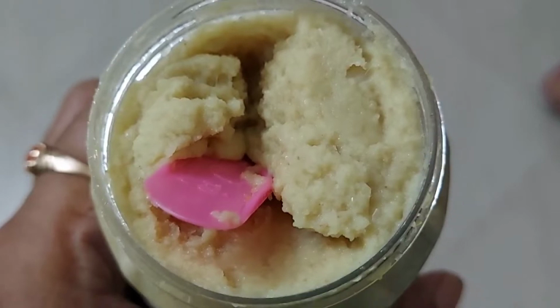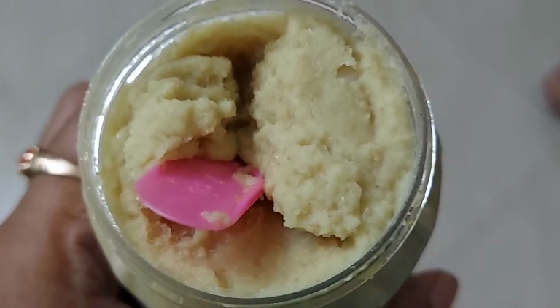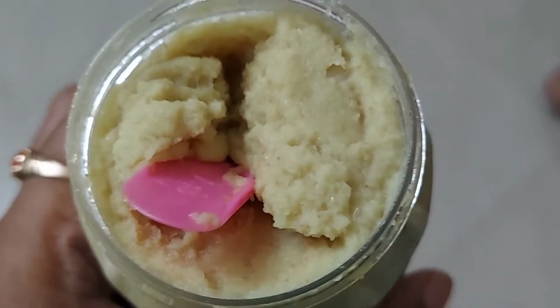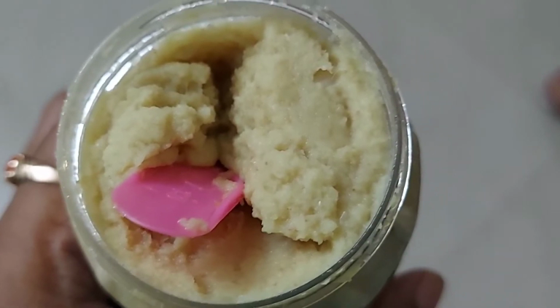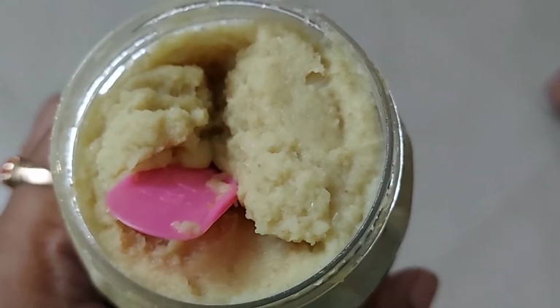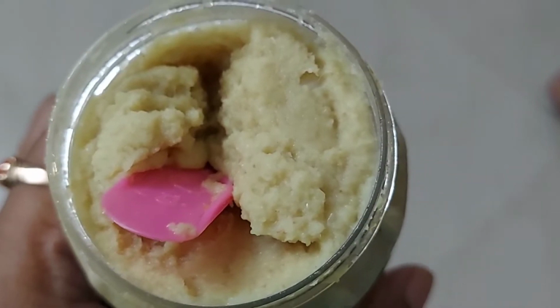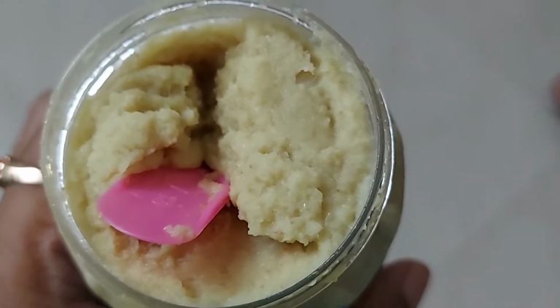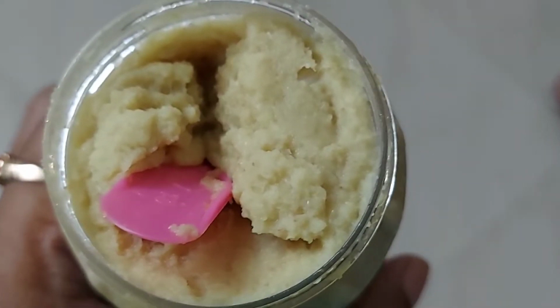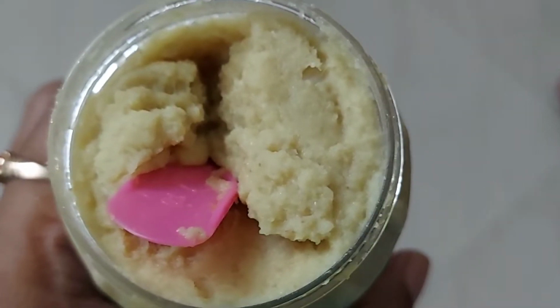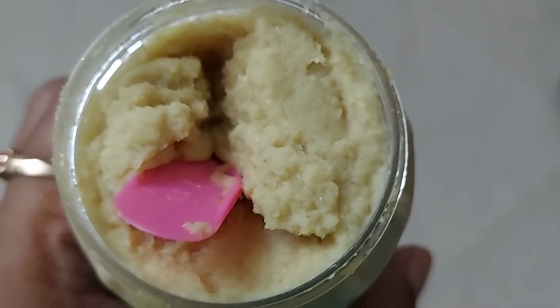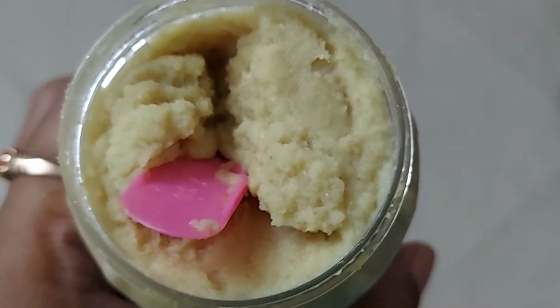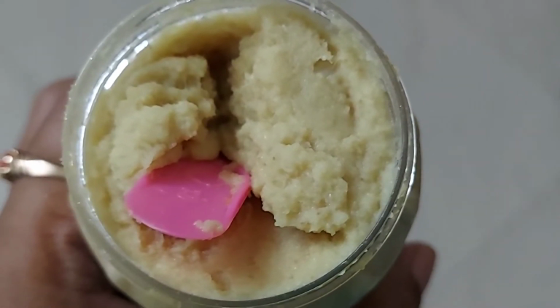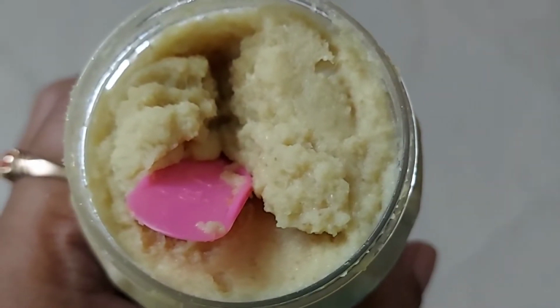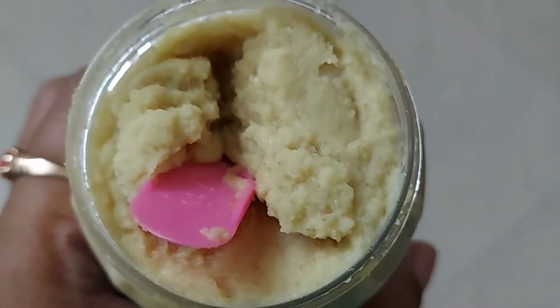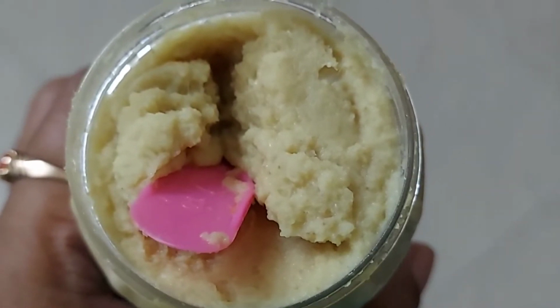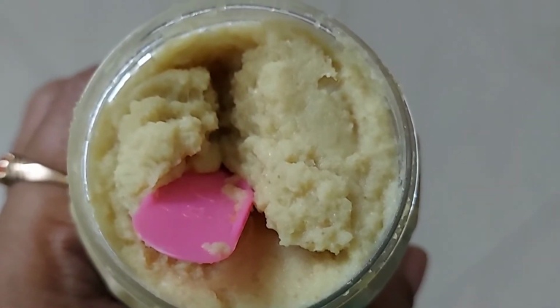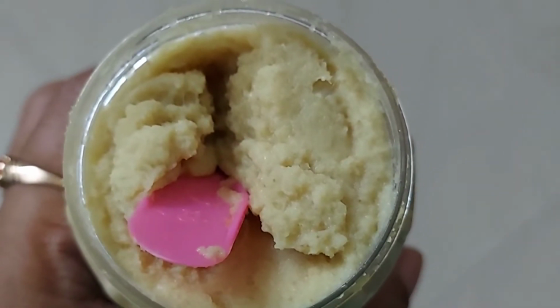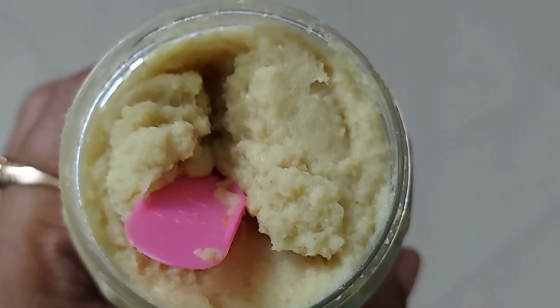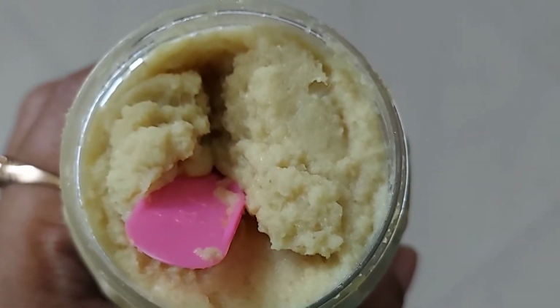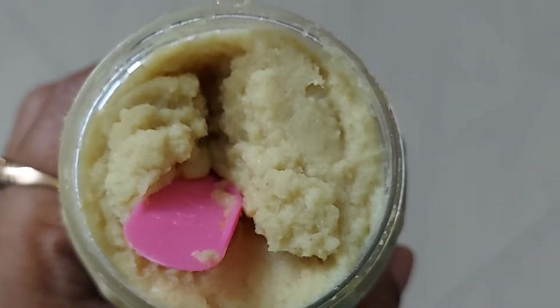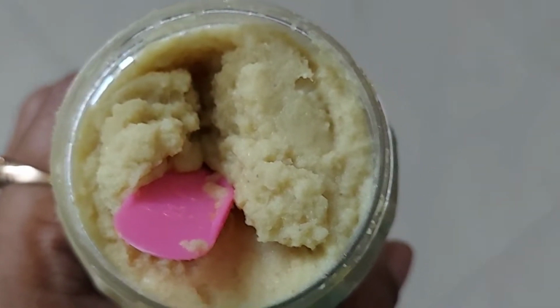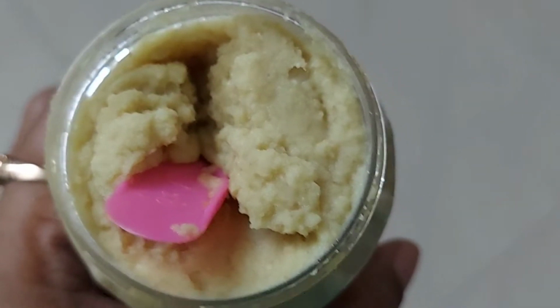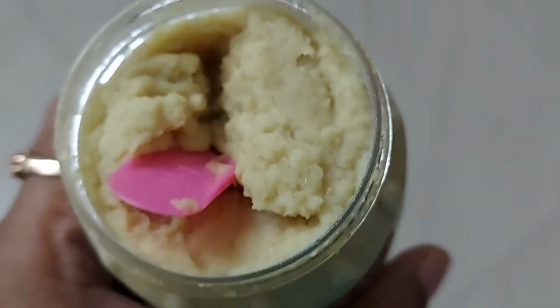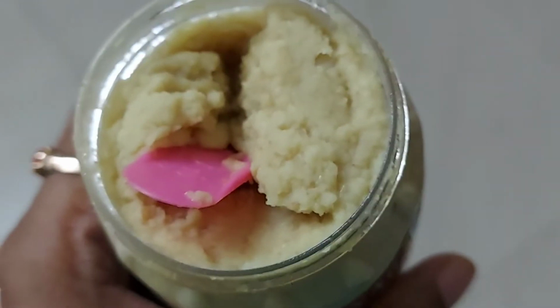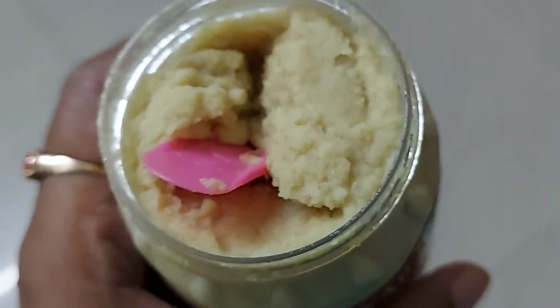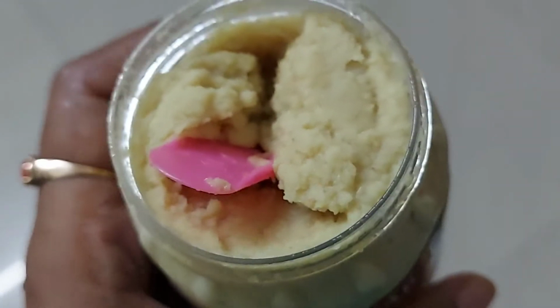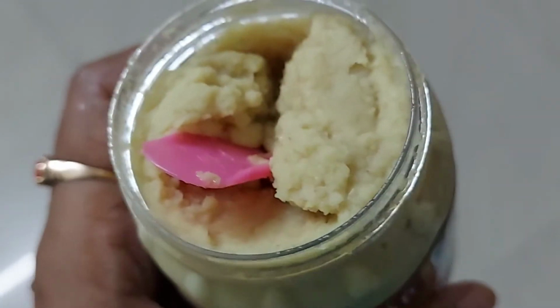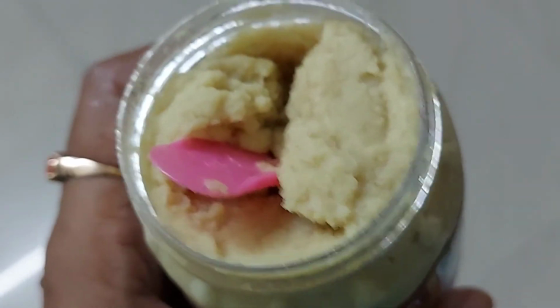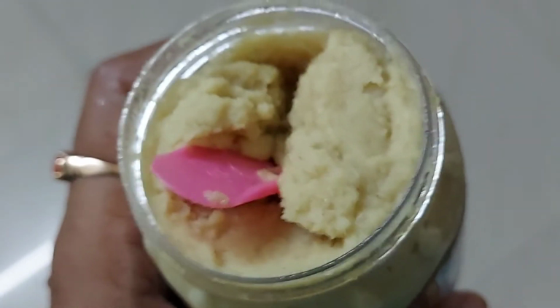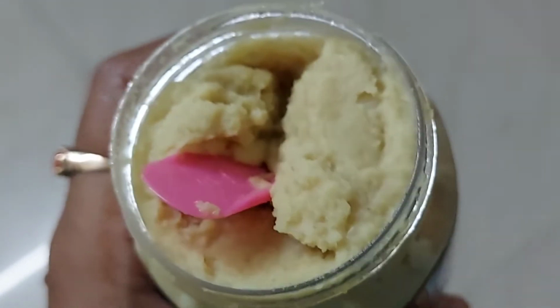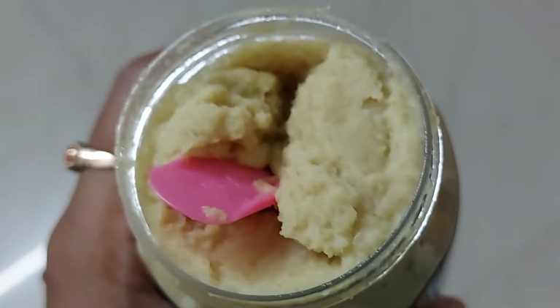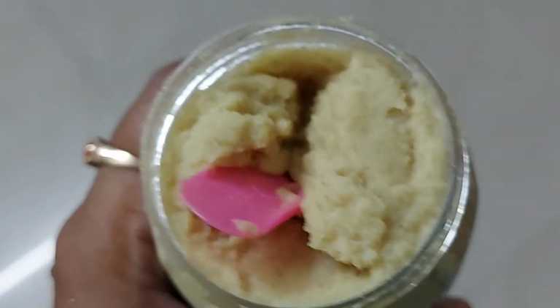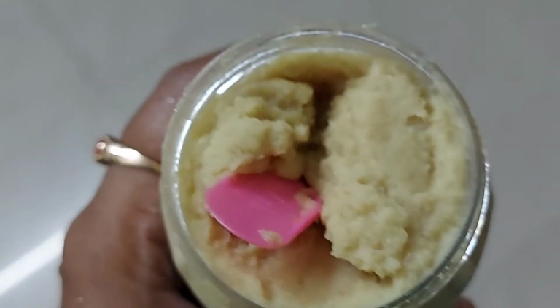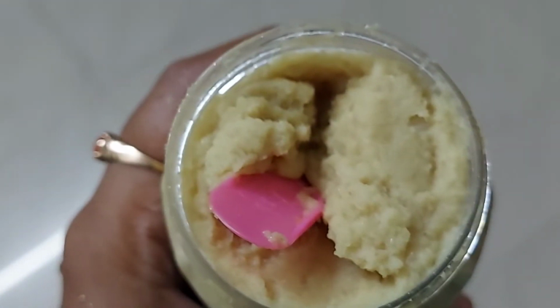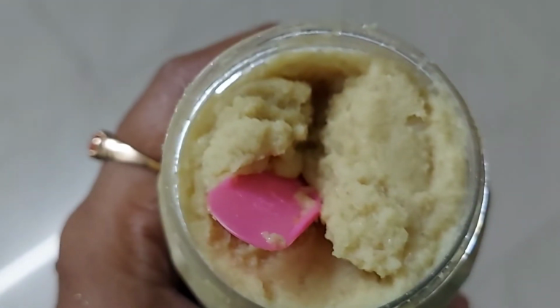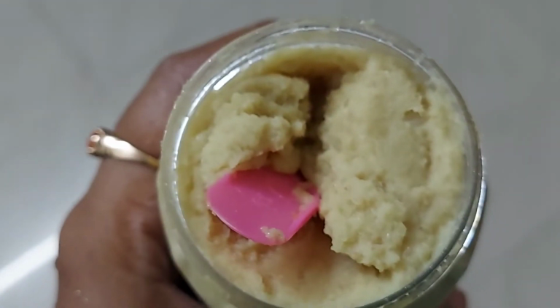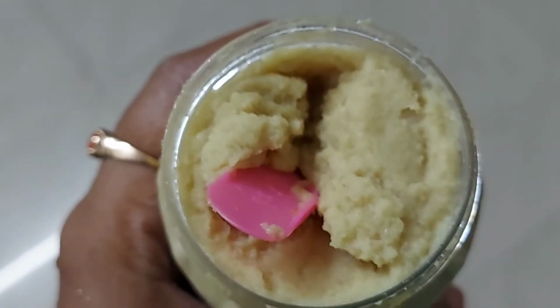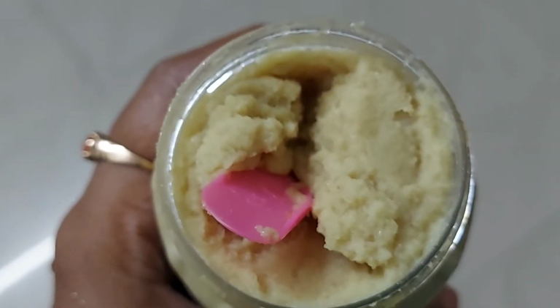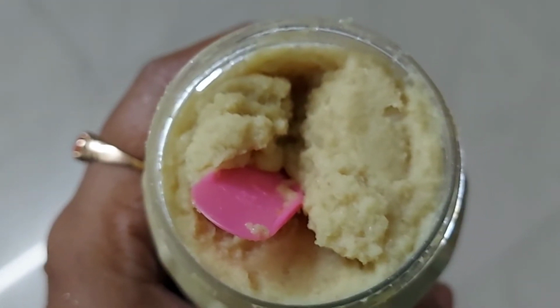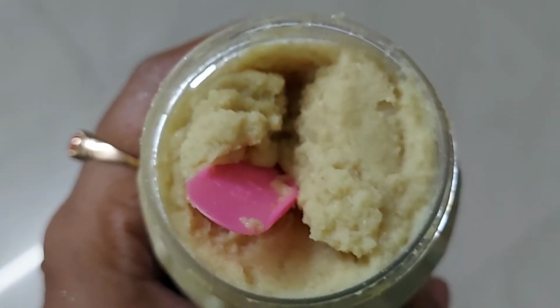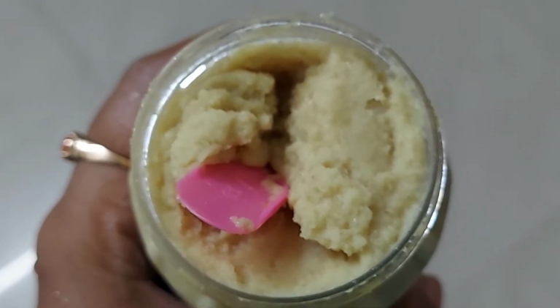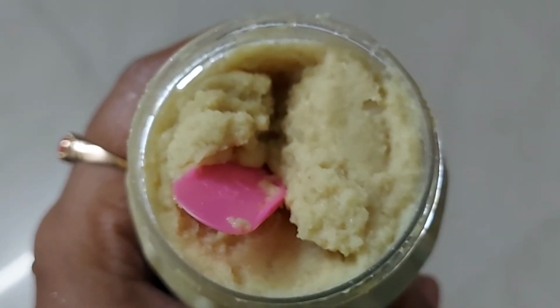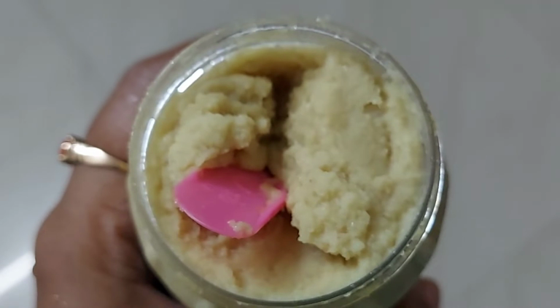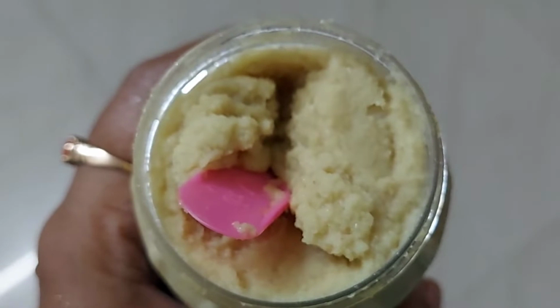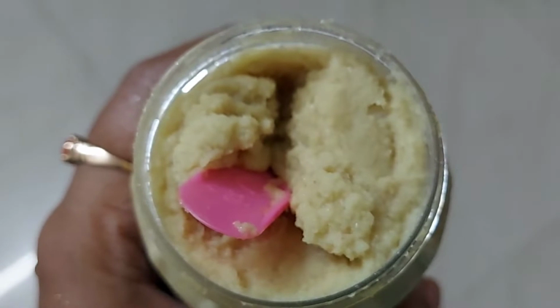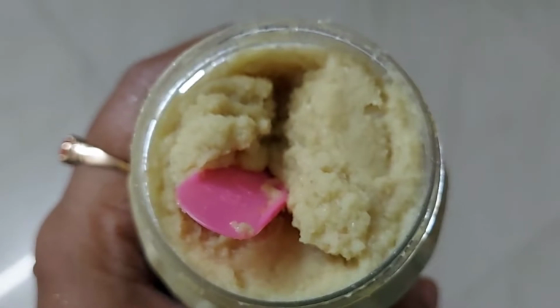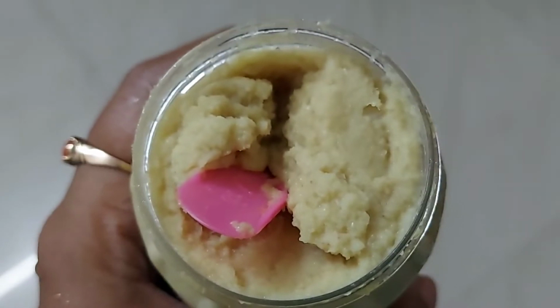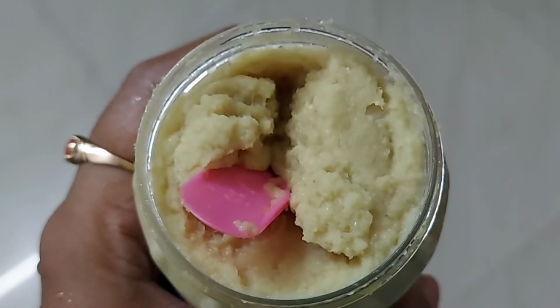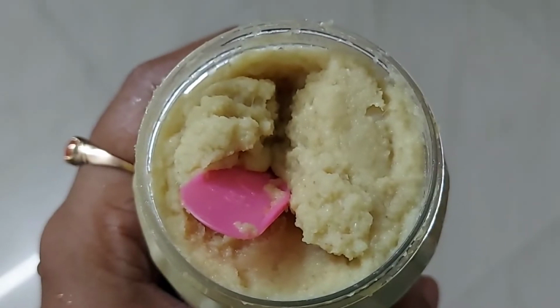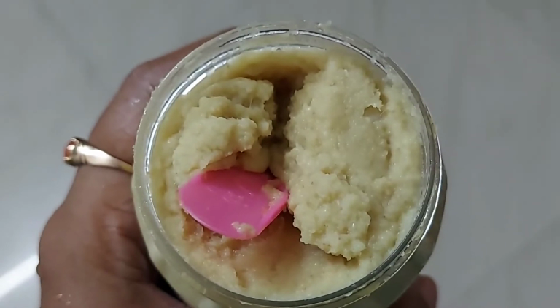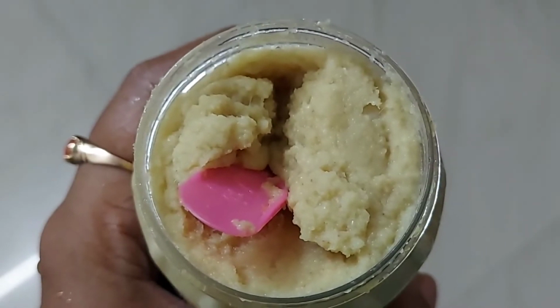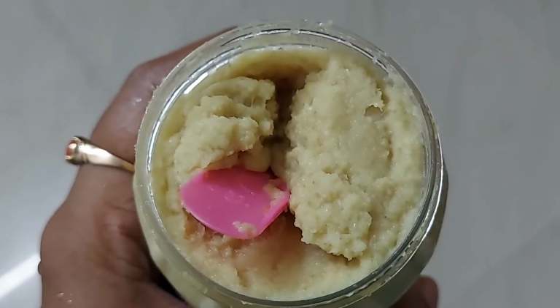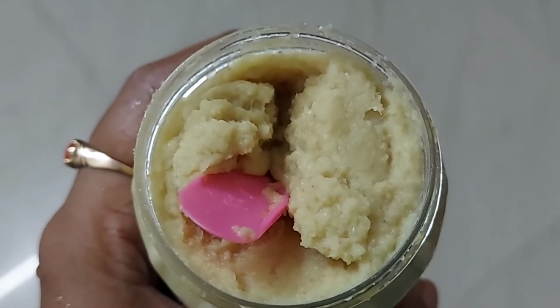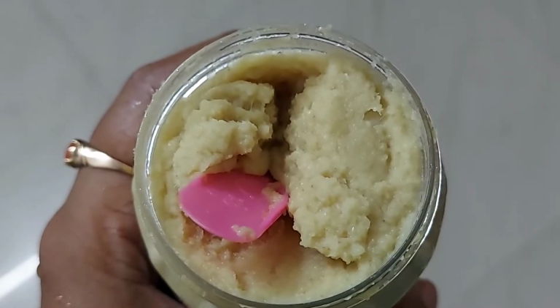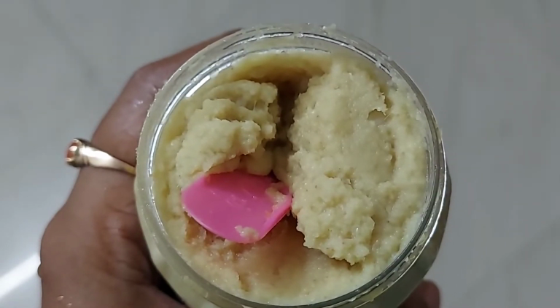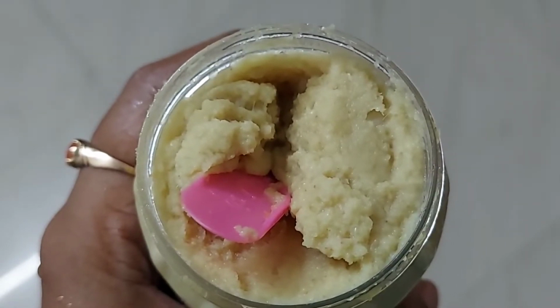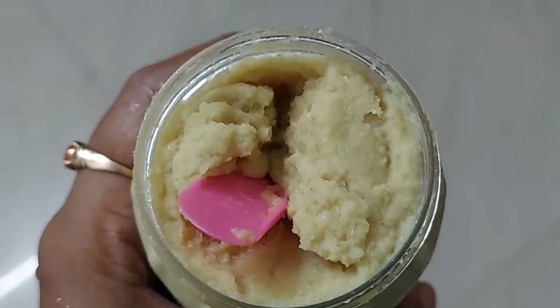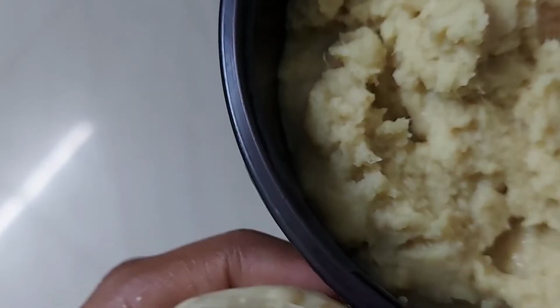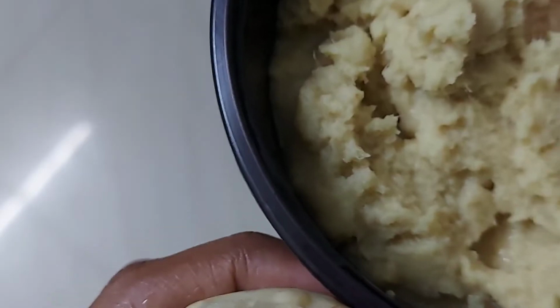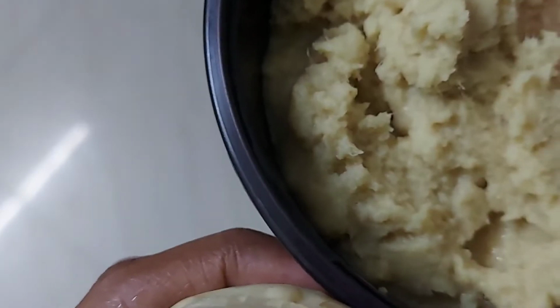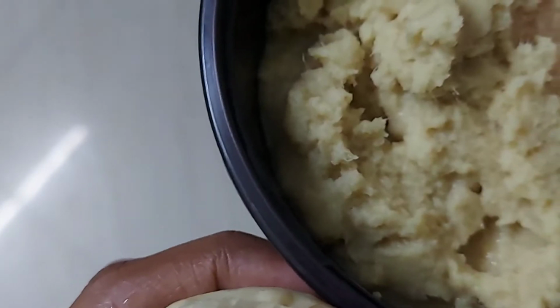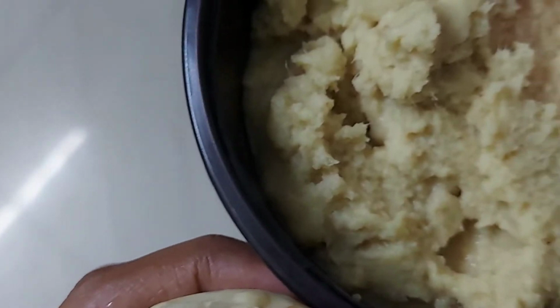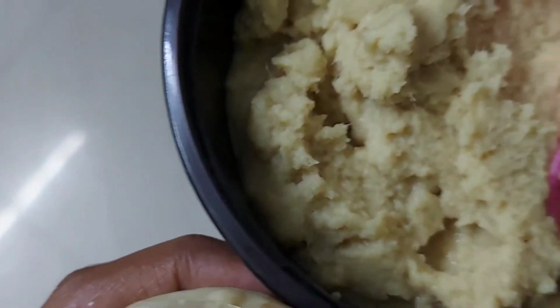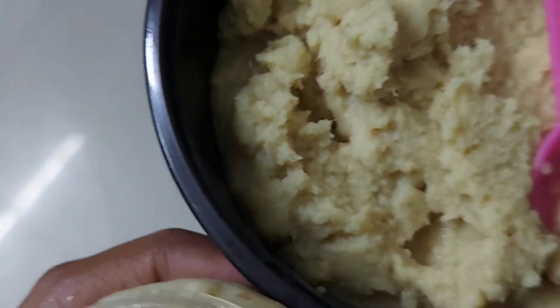Hello everyone, welcome back to our channel. Today we will be doing ginger garlic paste. This is called the slogan of the ginger garlic paste.